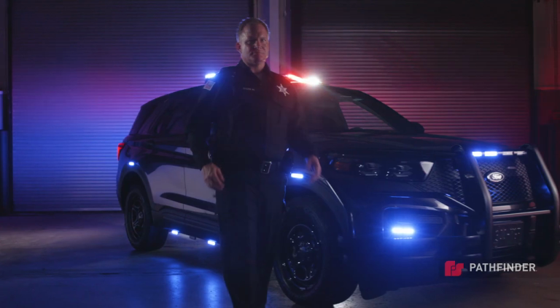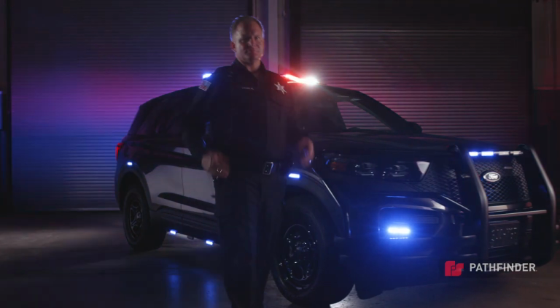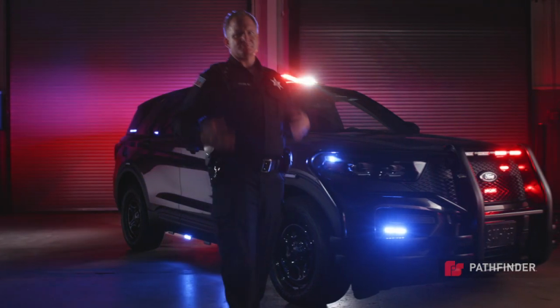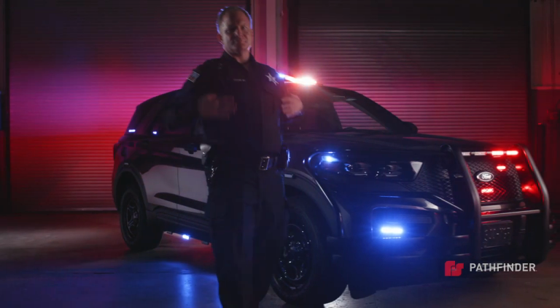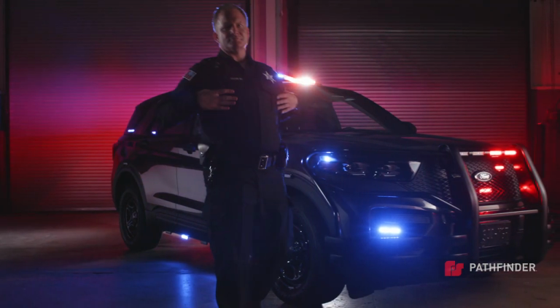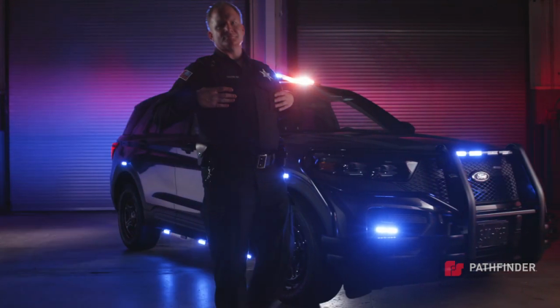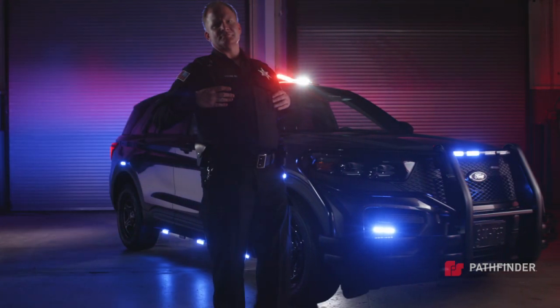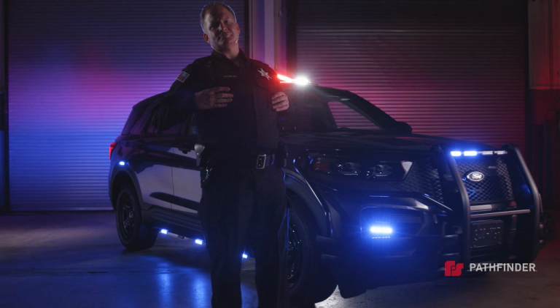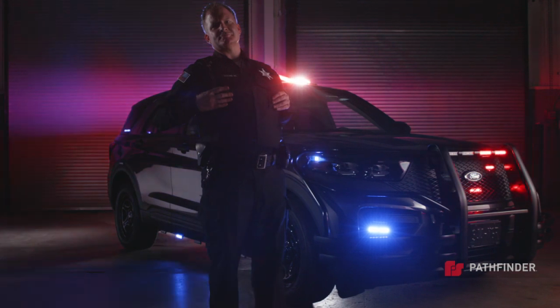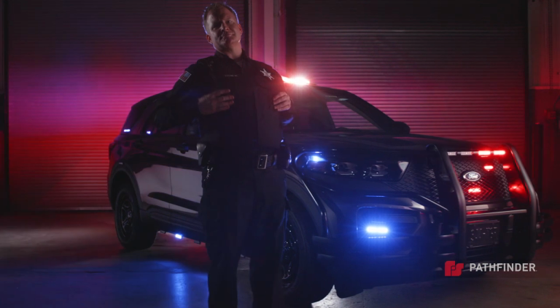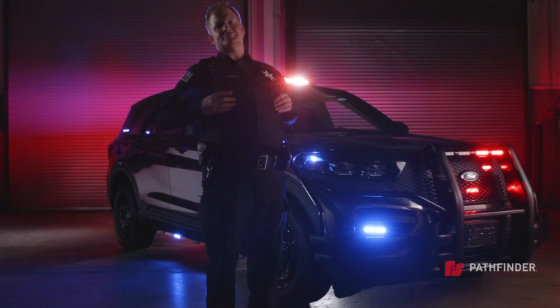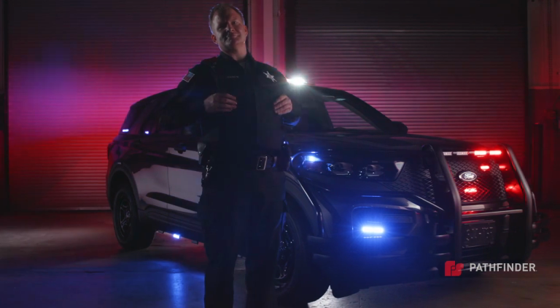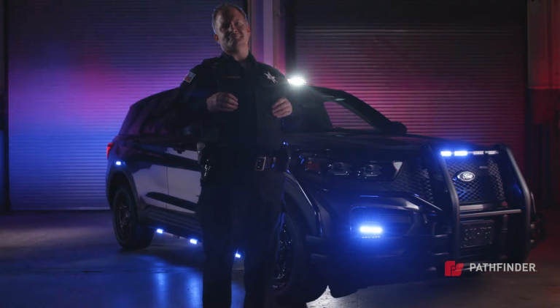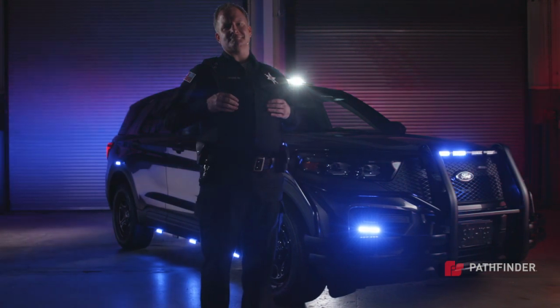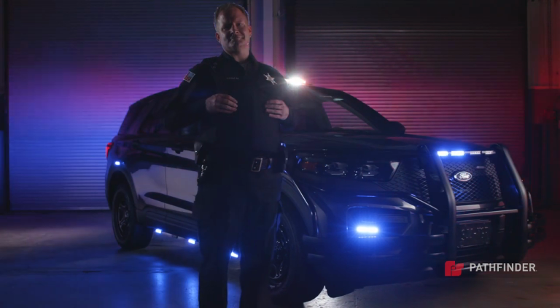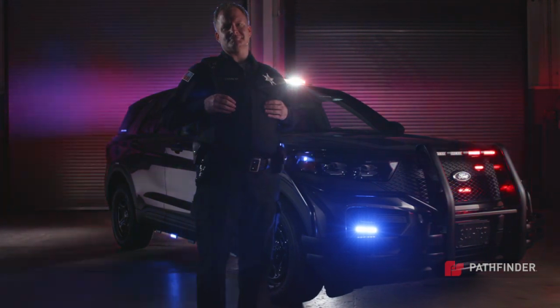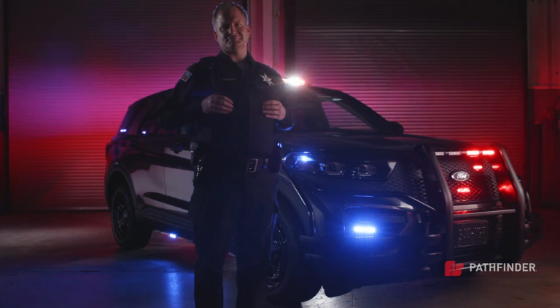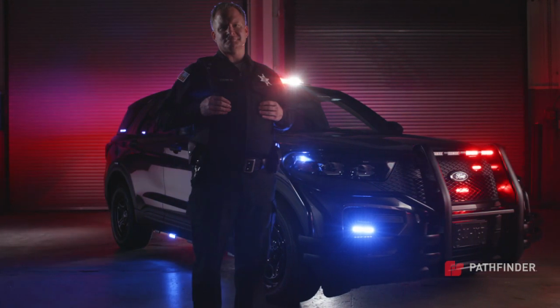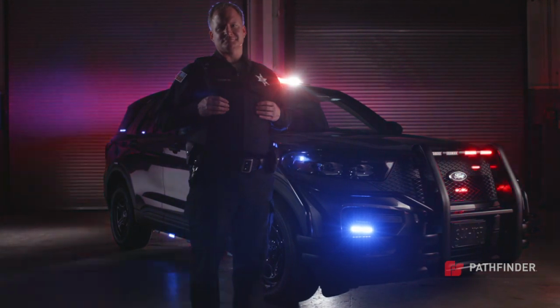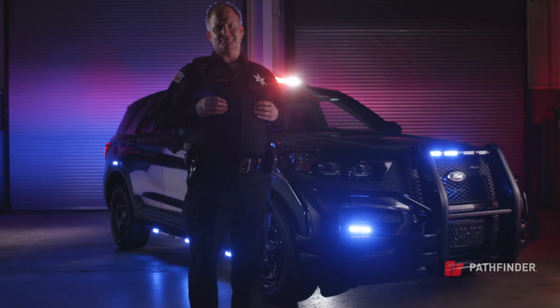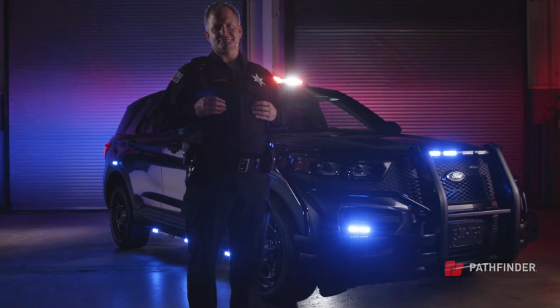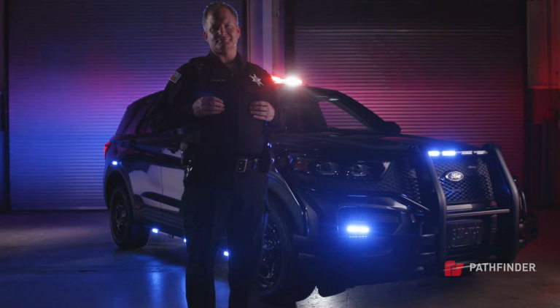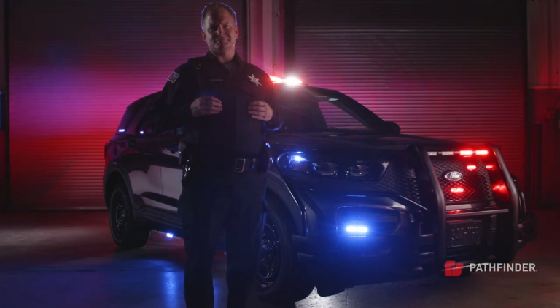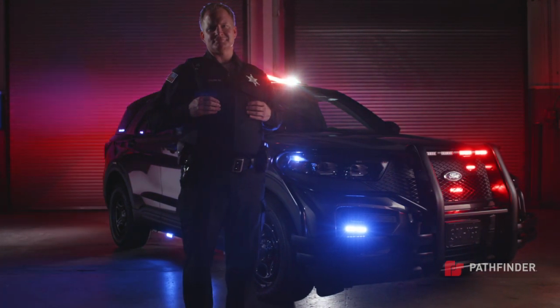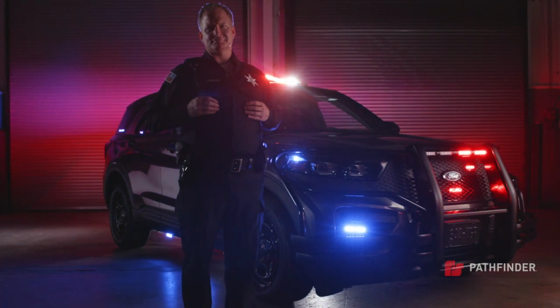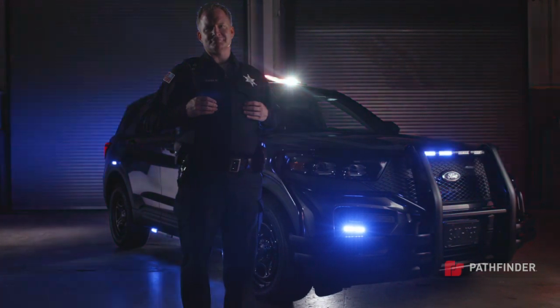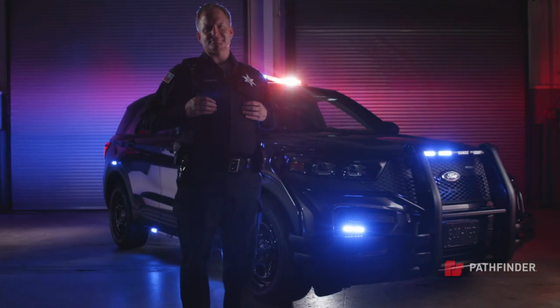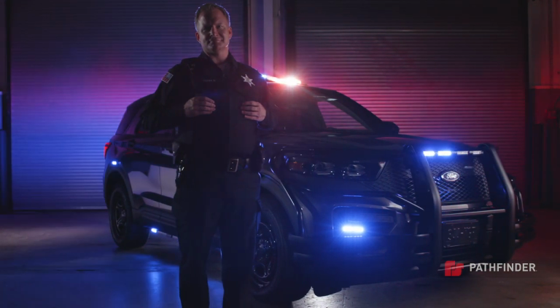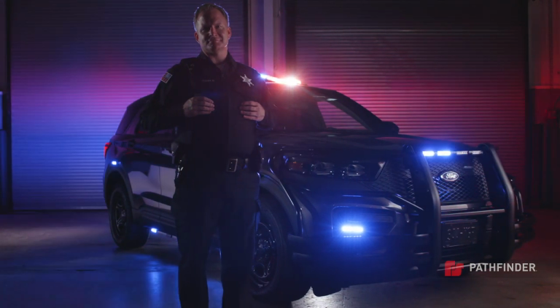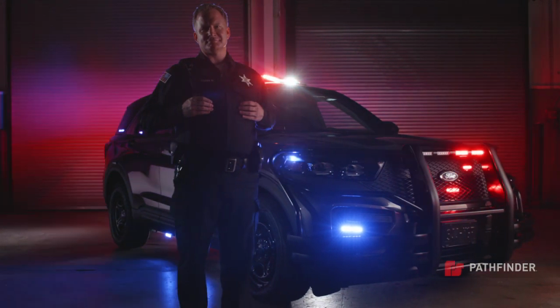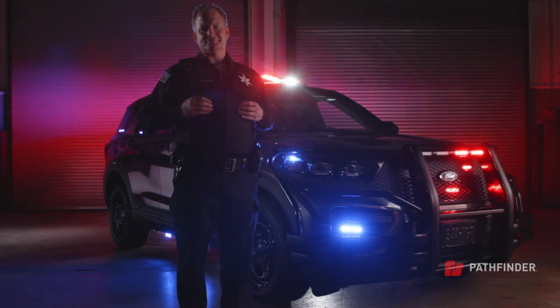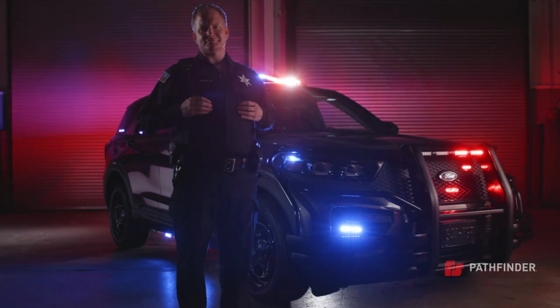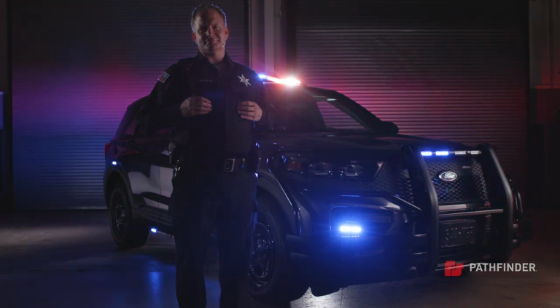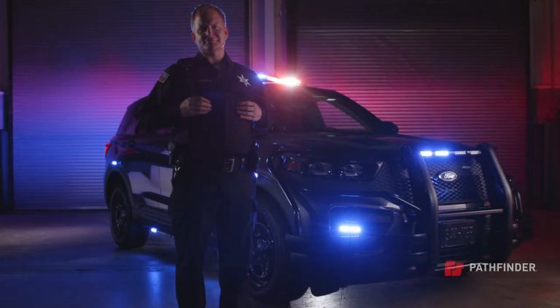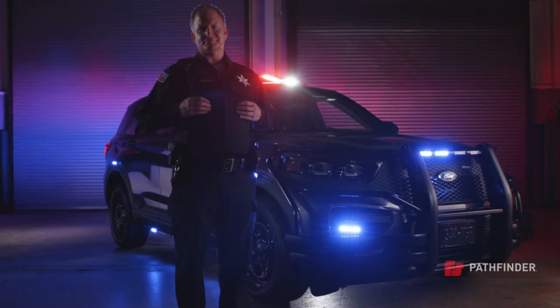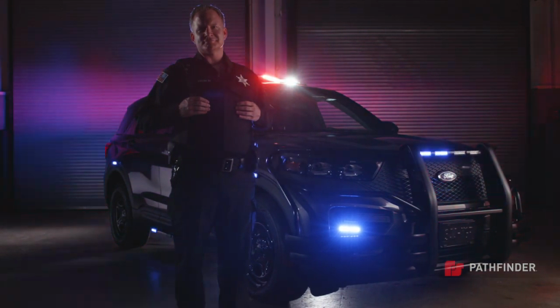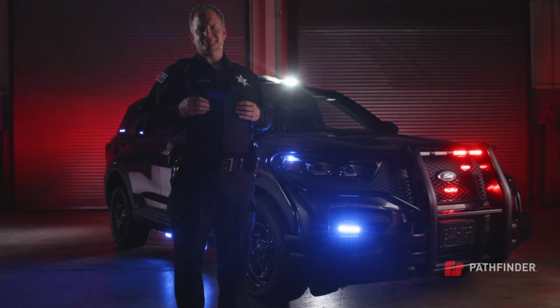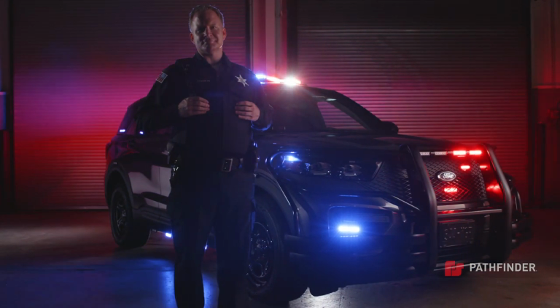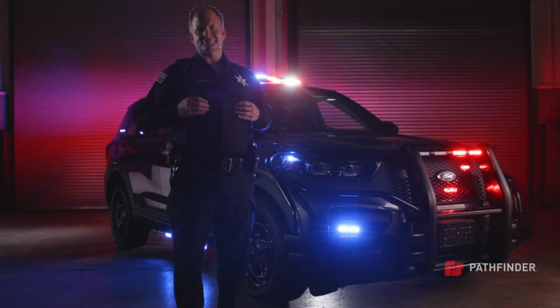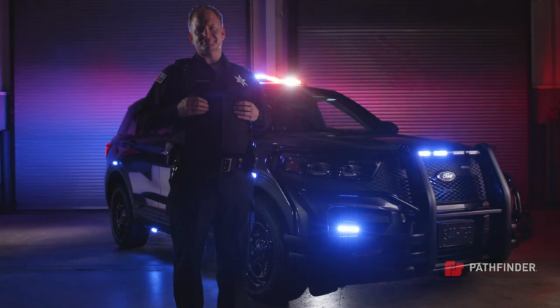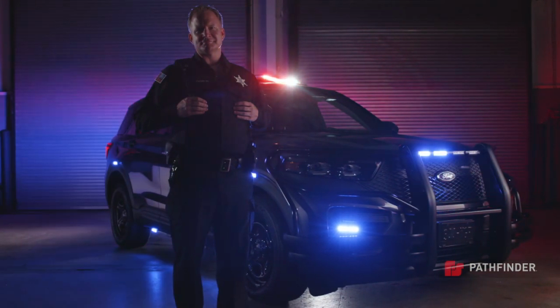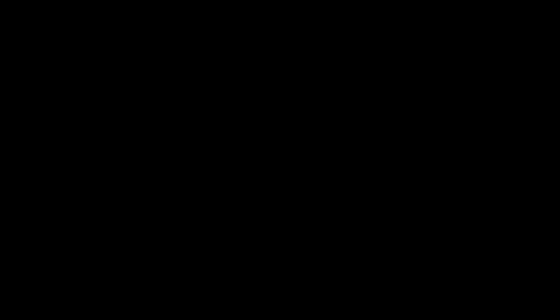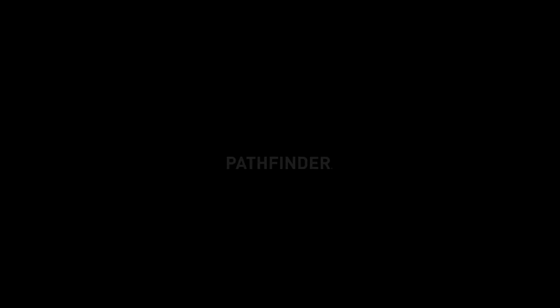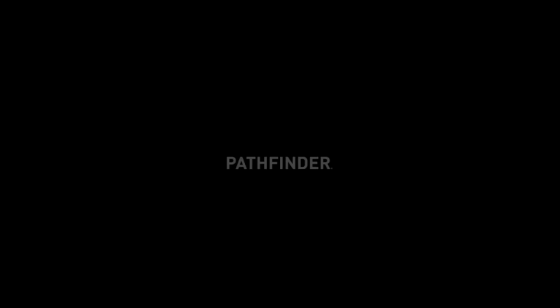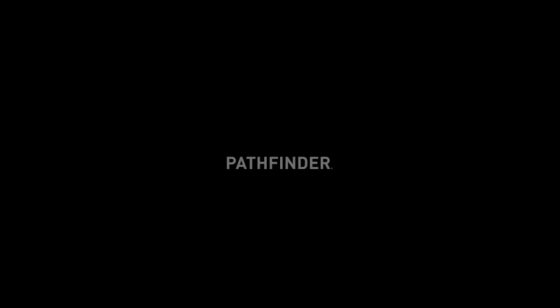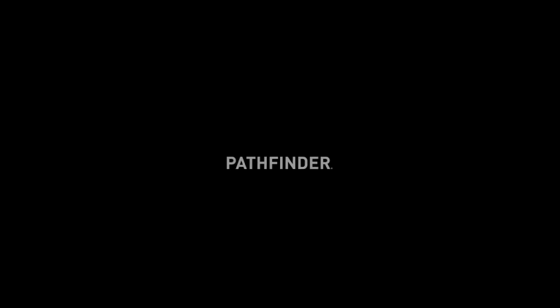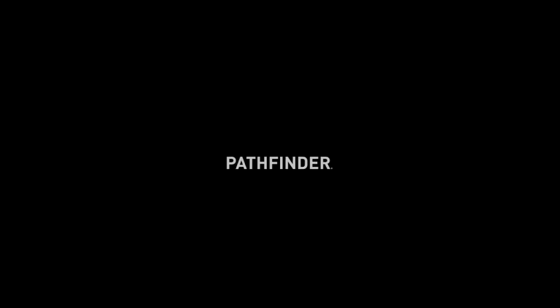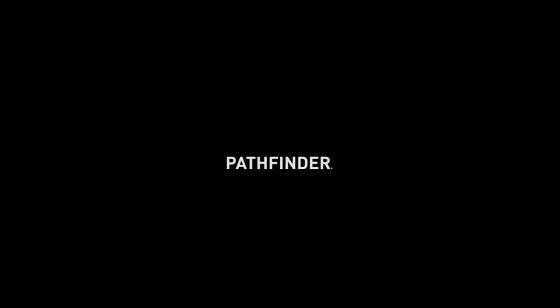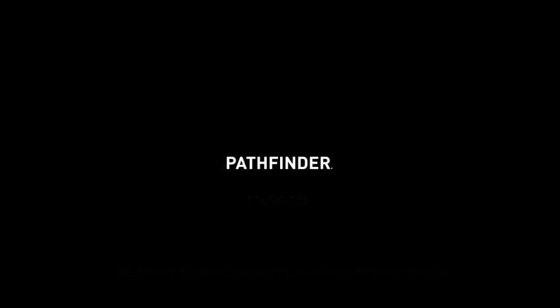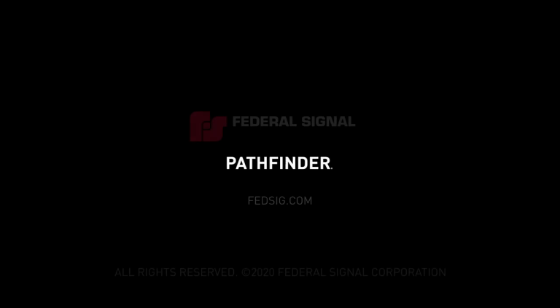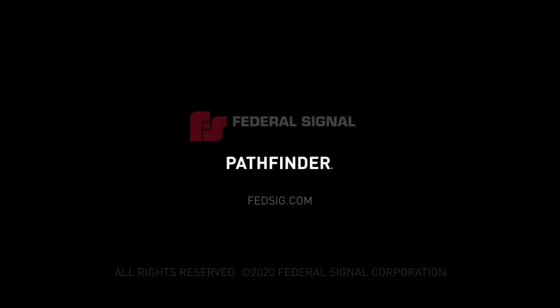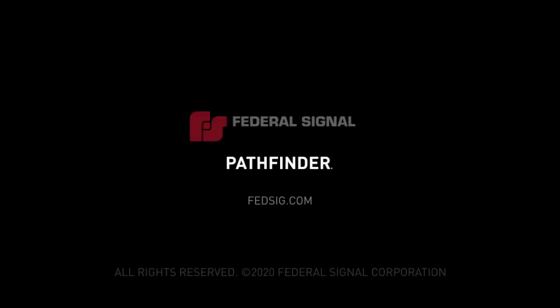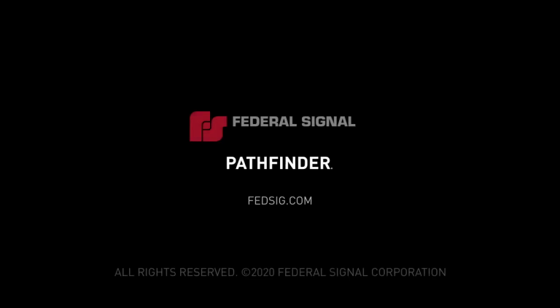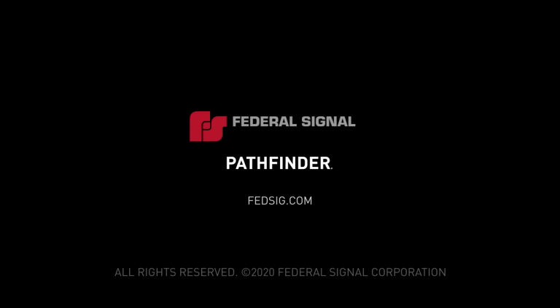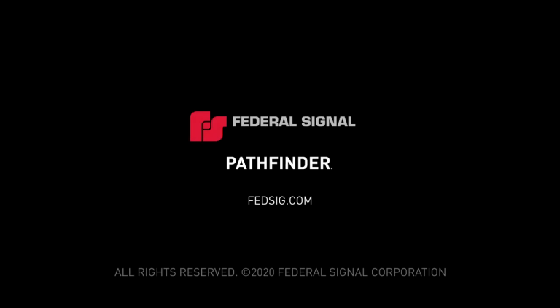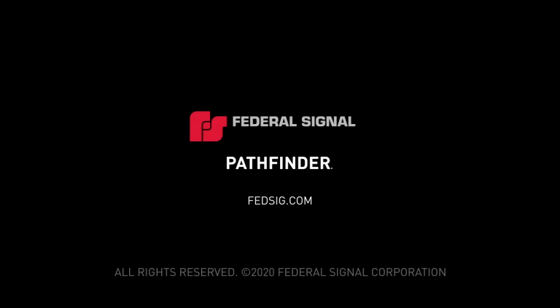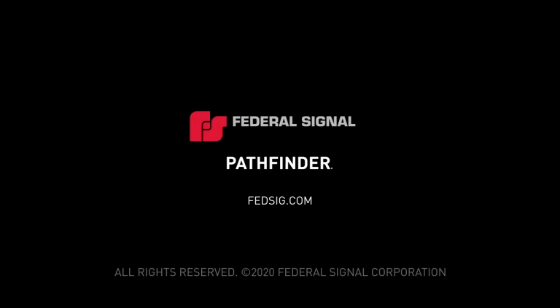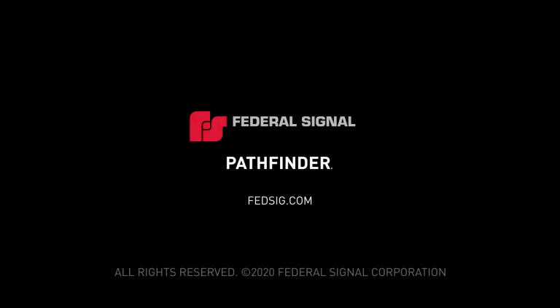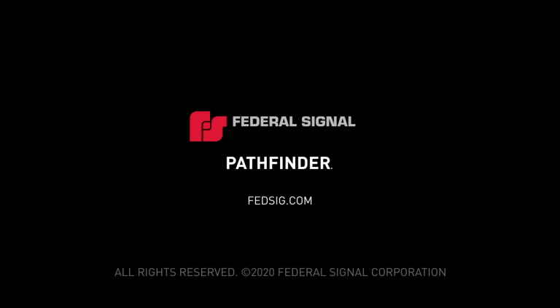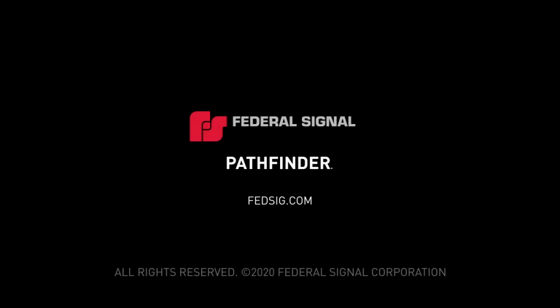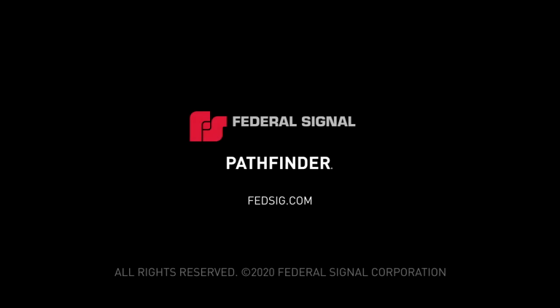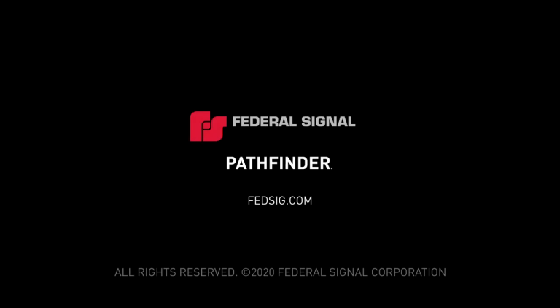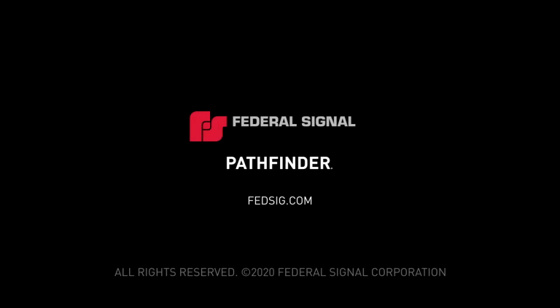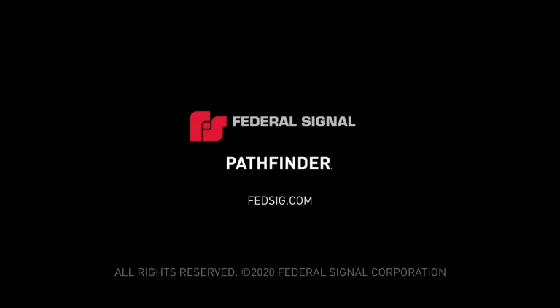With Pathfinder OBD integration, the possibilities are endless to keep you safe. Pathfinder by Federal Signal.